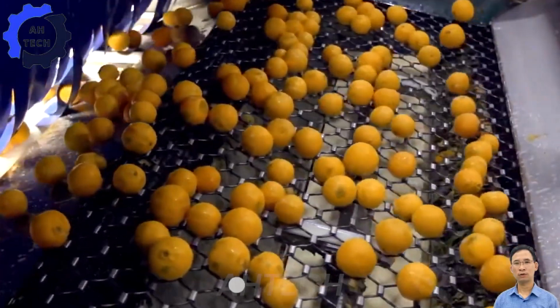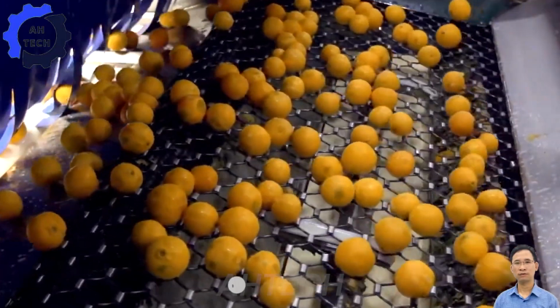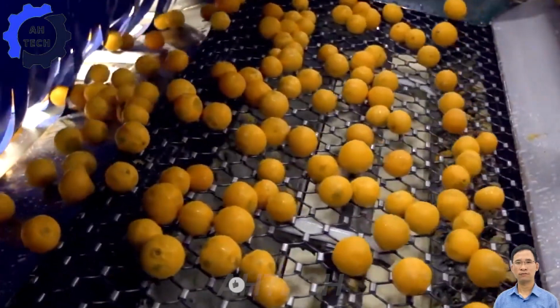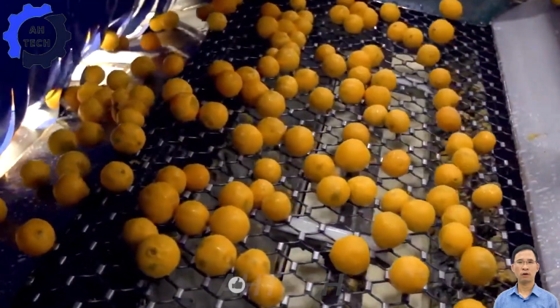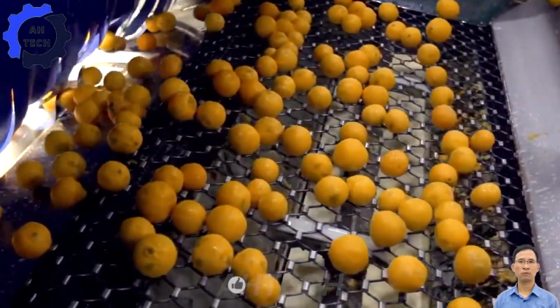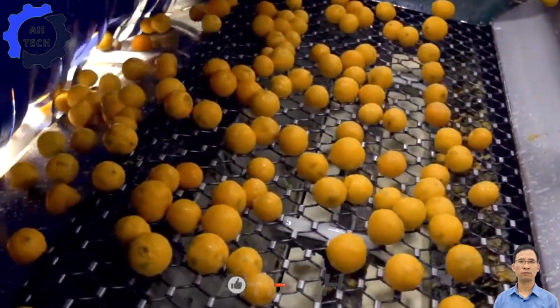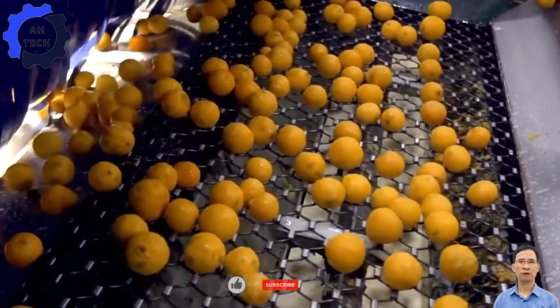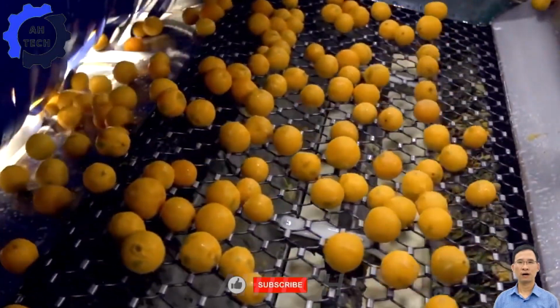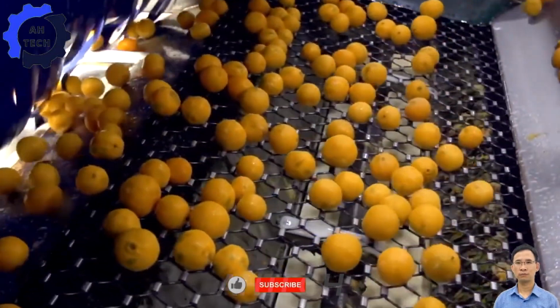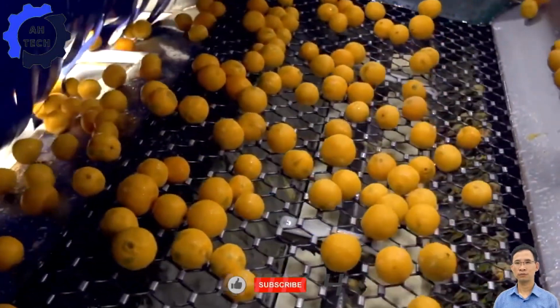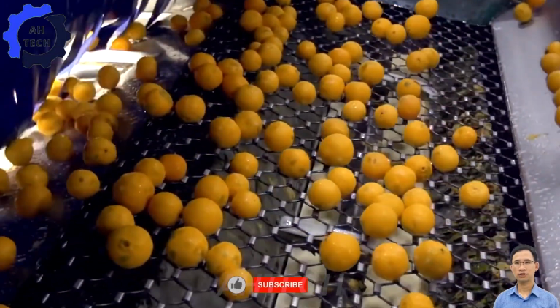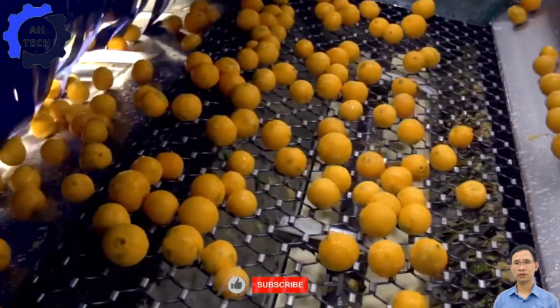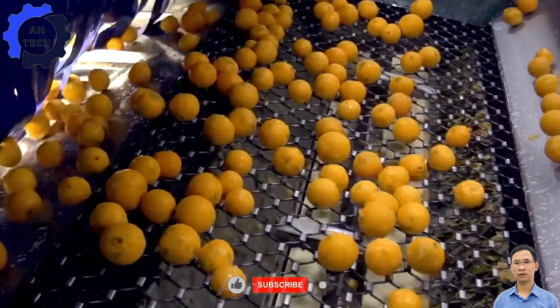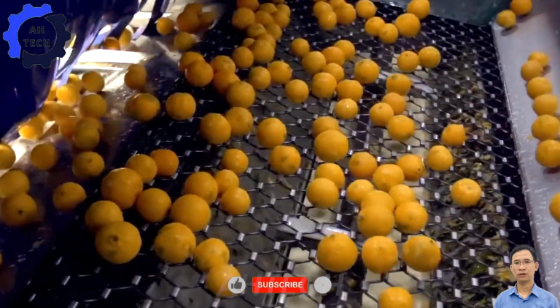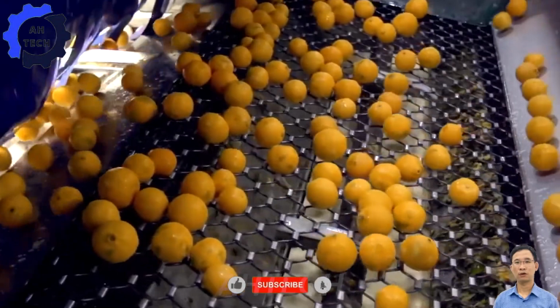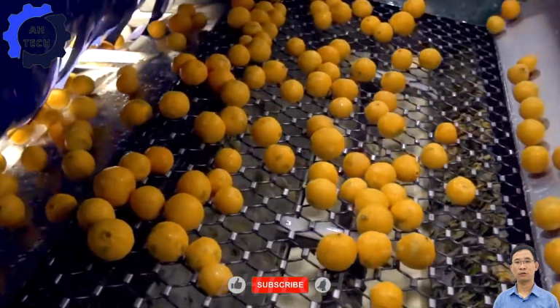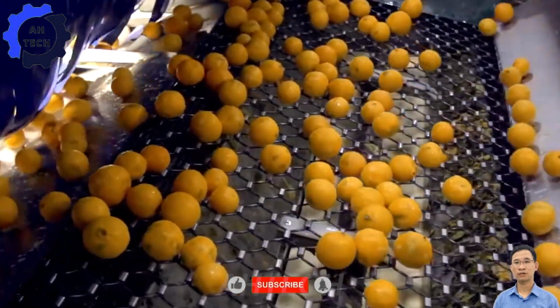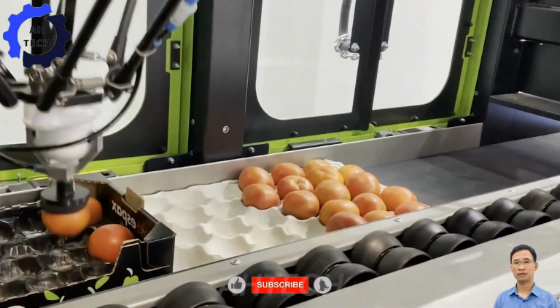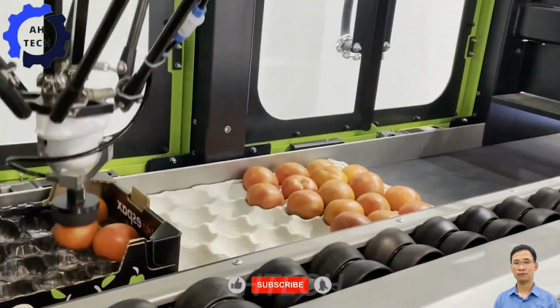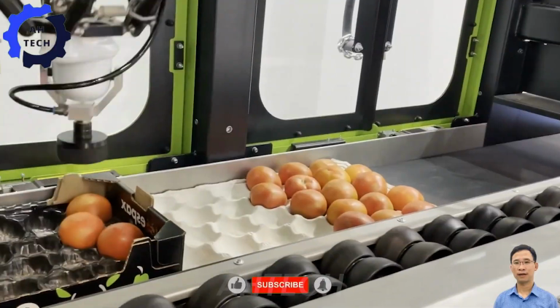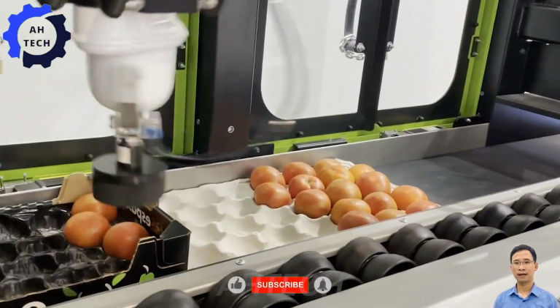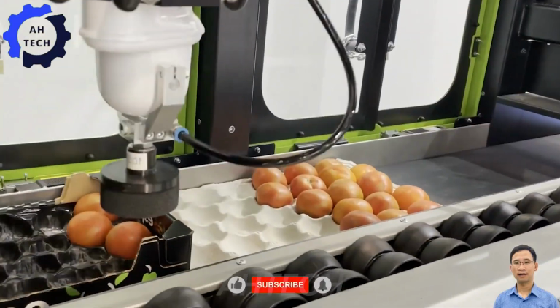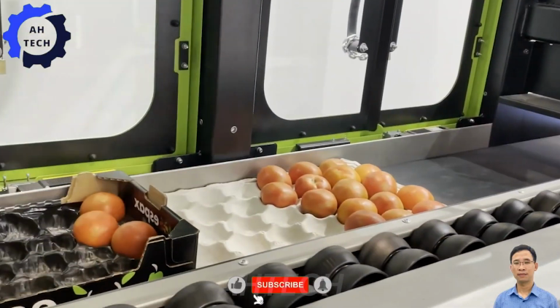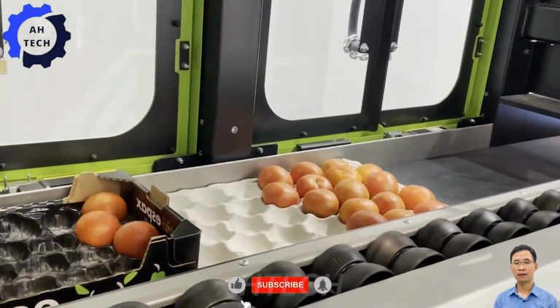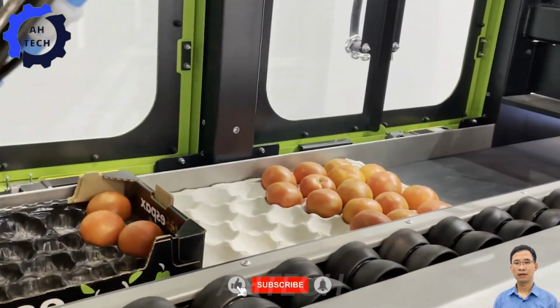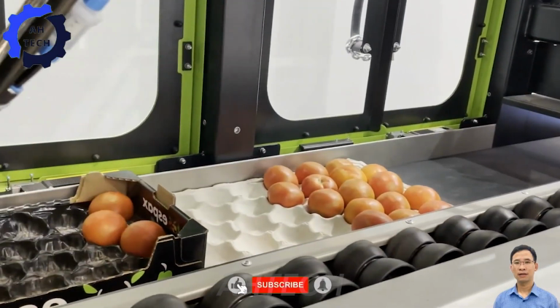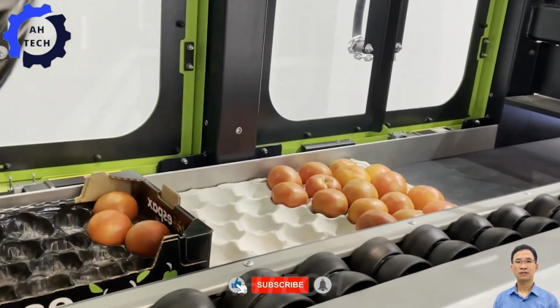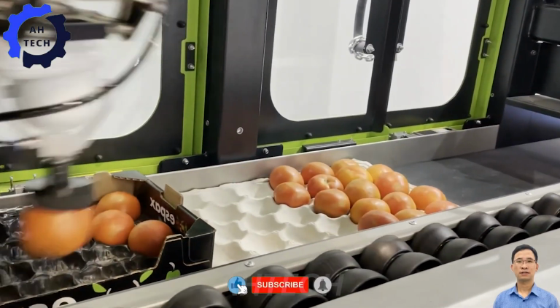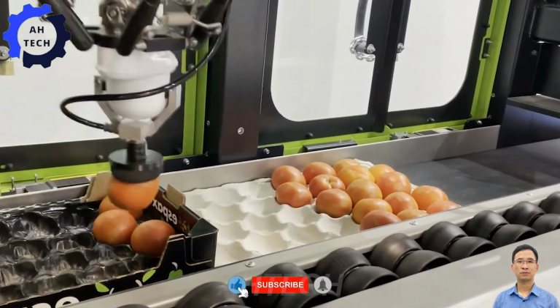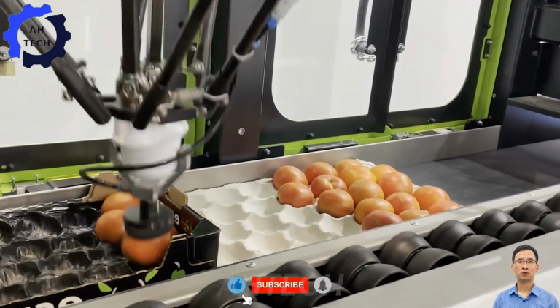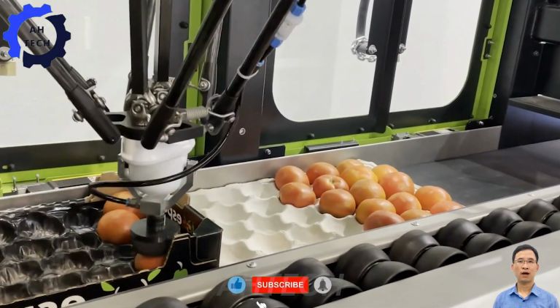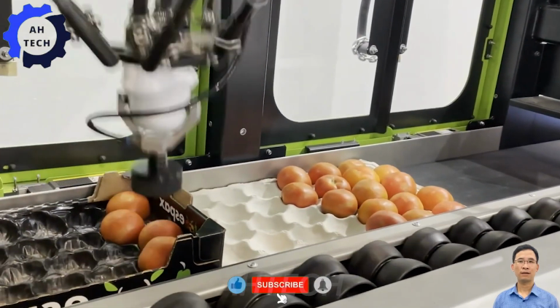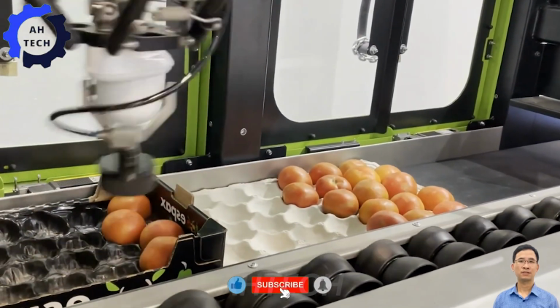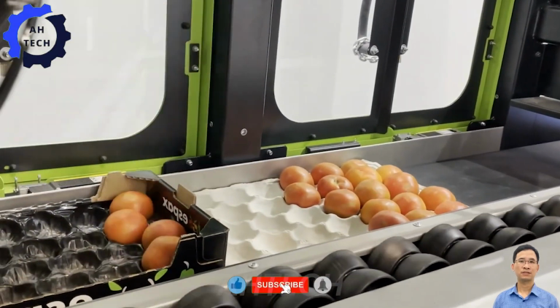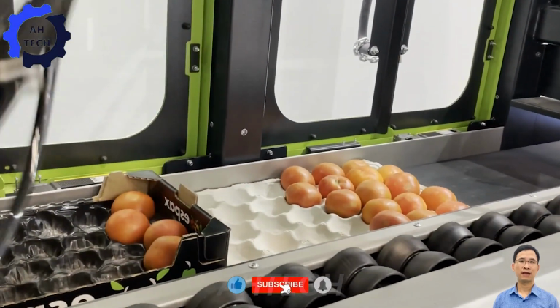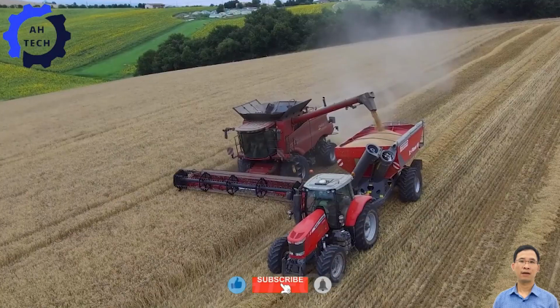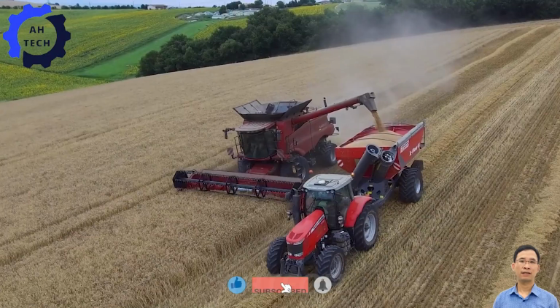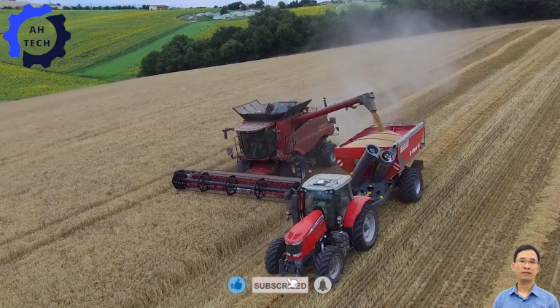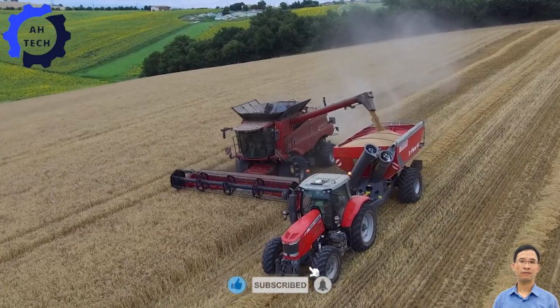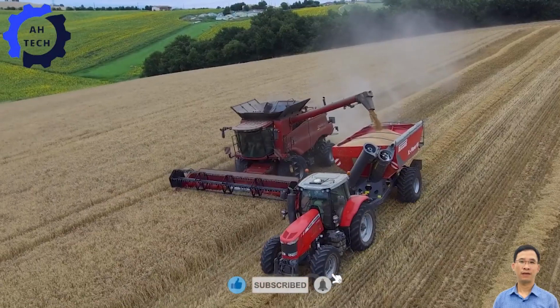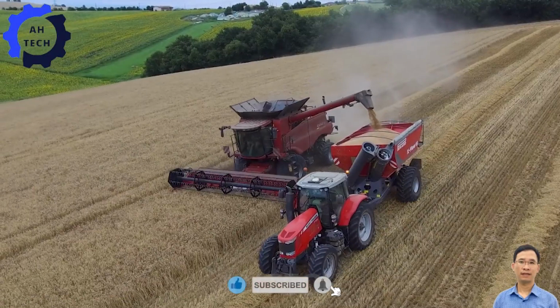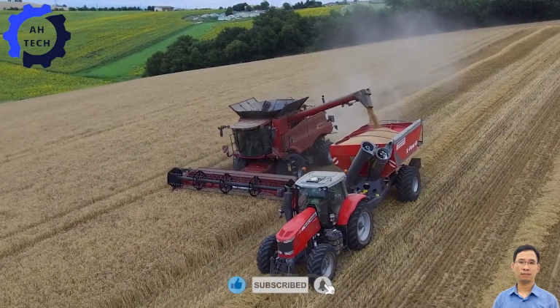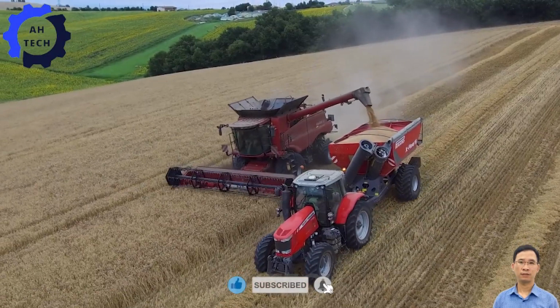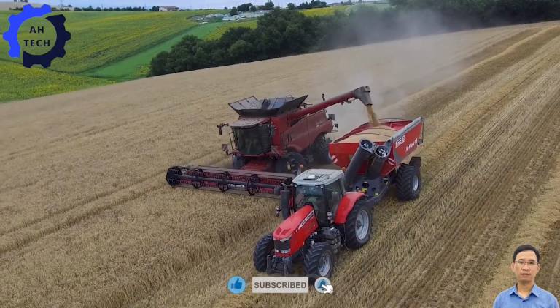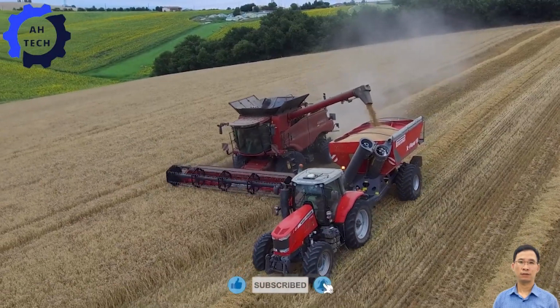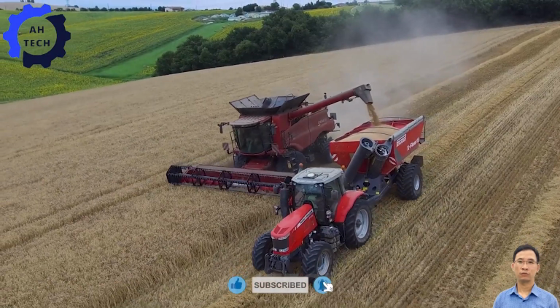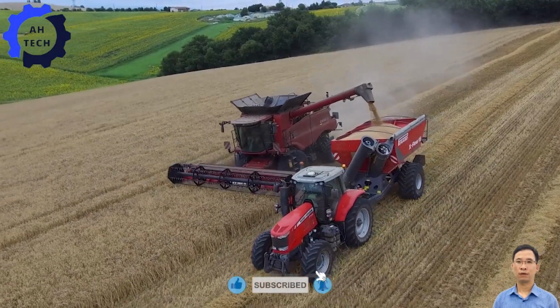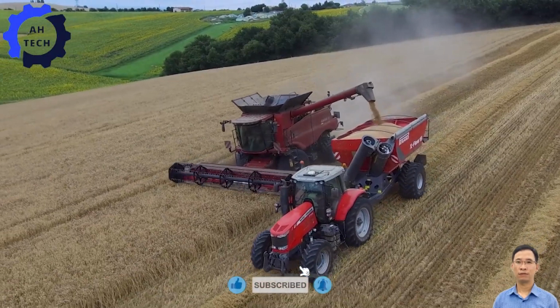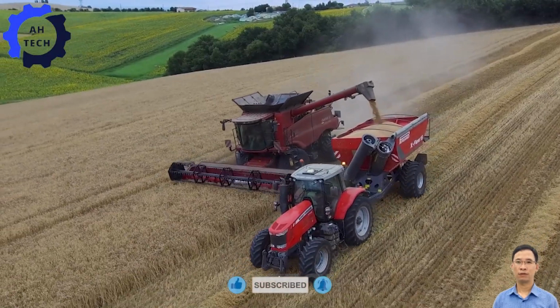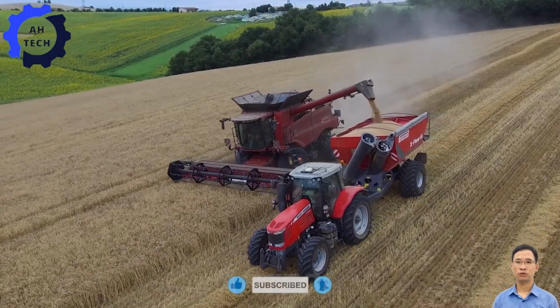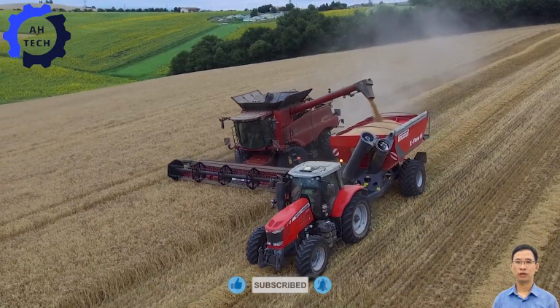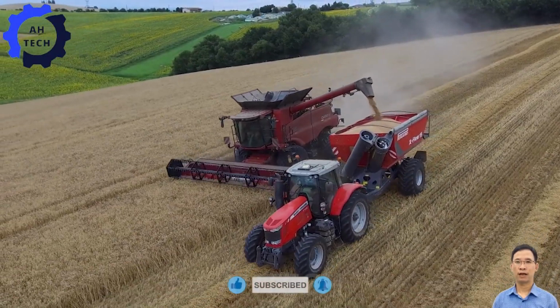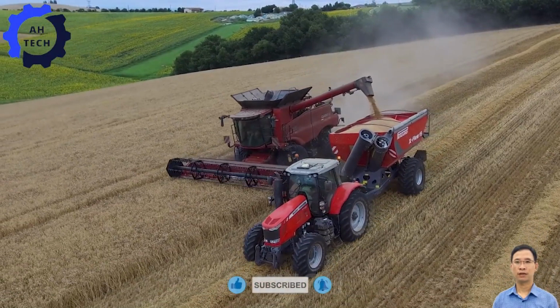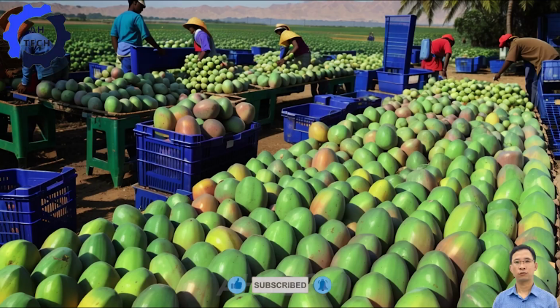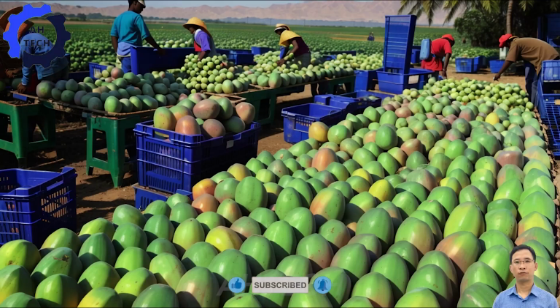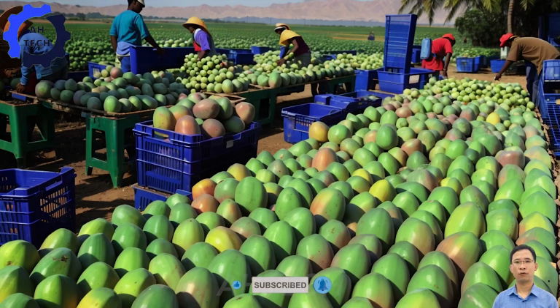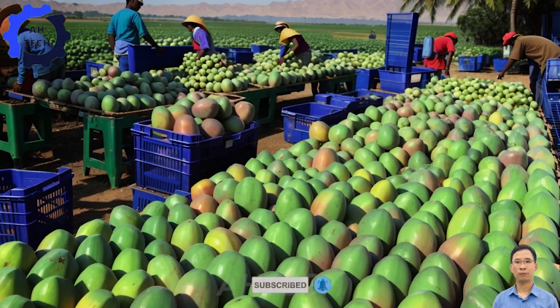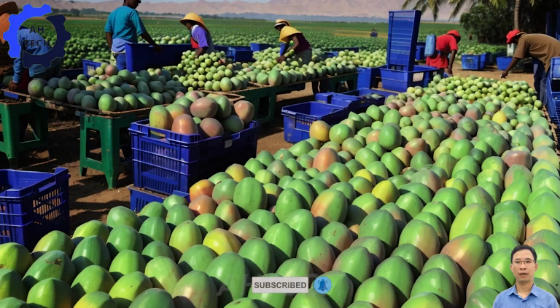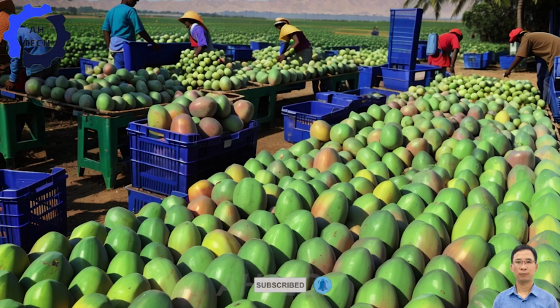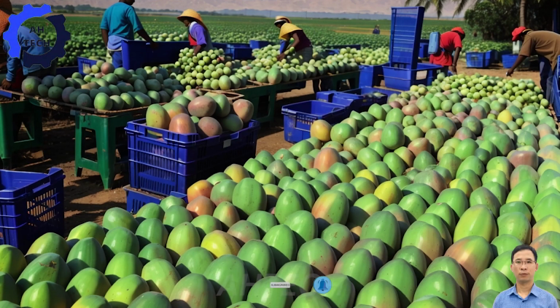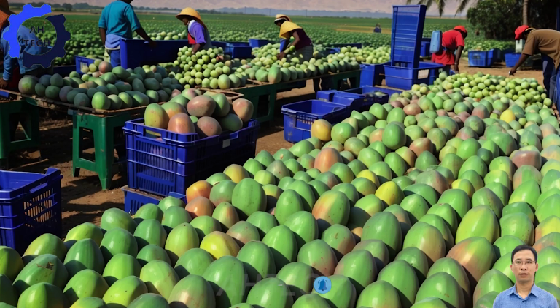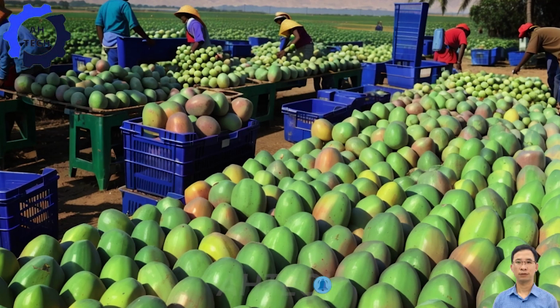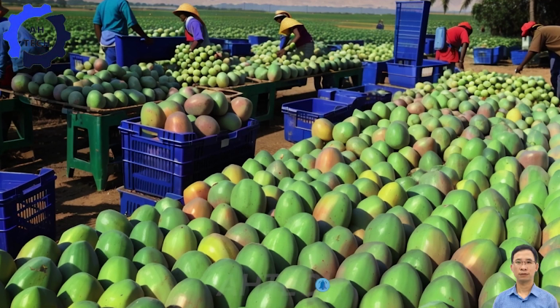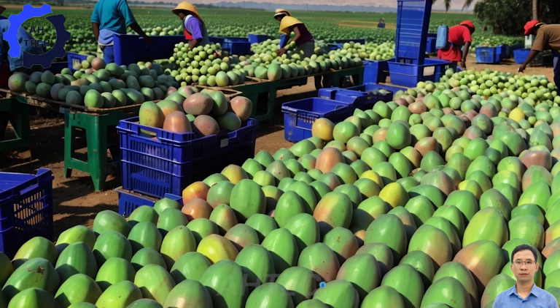Do you want to farm with modern machinery to harvest every day? Subscribe to see how these advancements can revolutionize your farming operations.